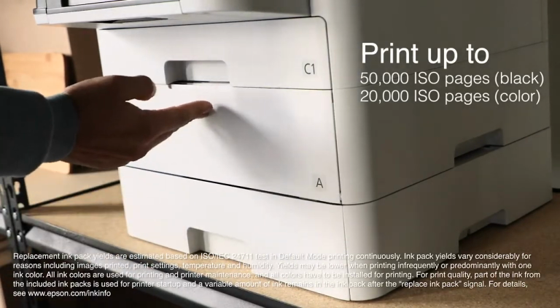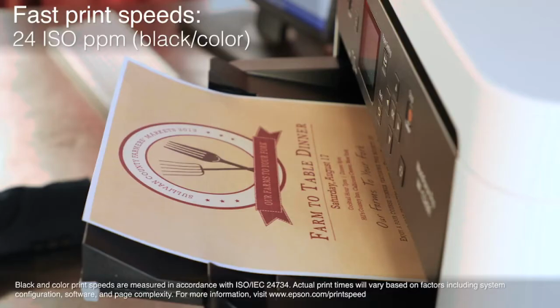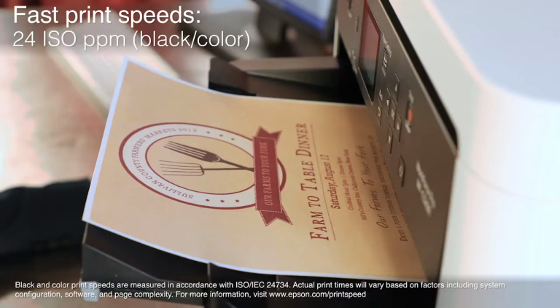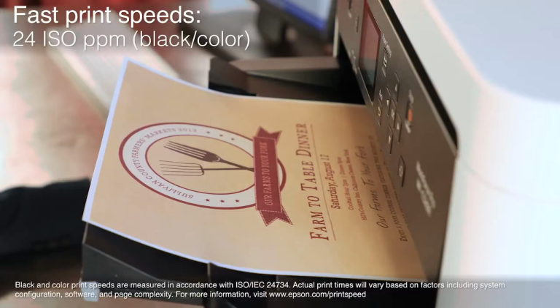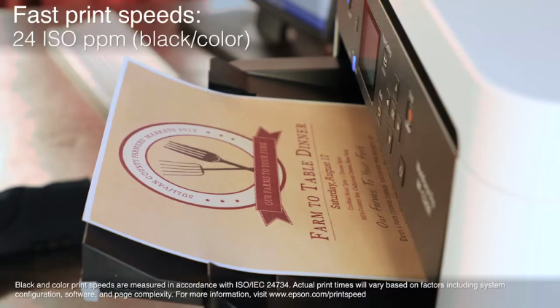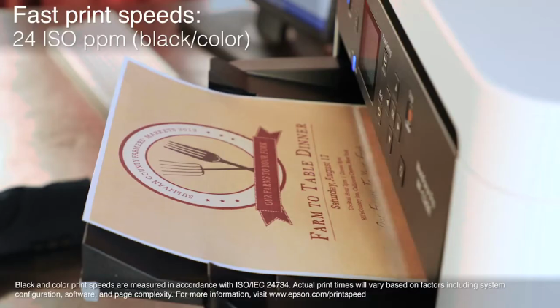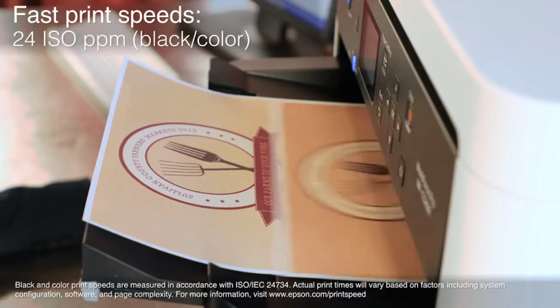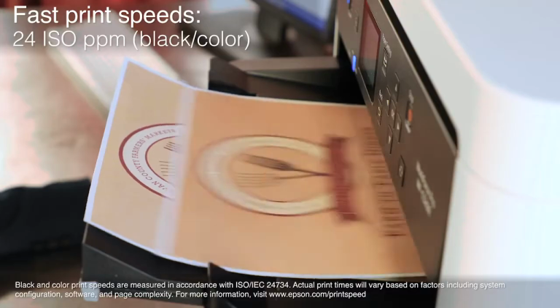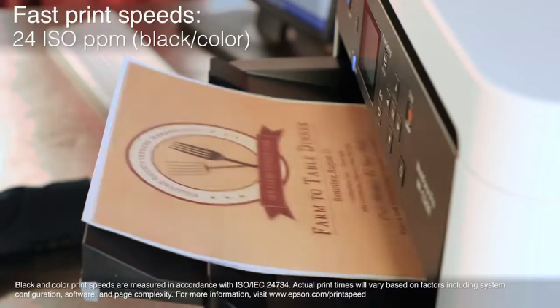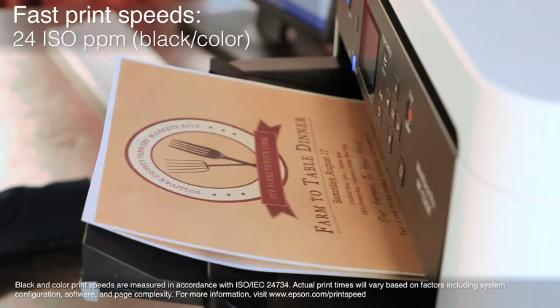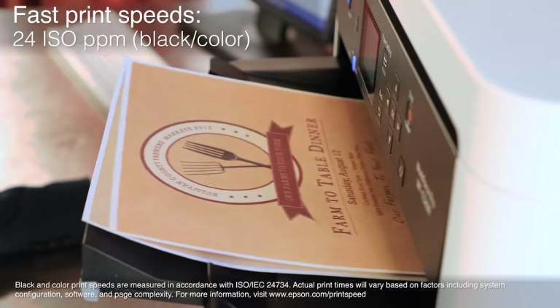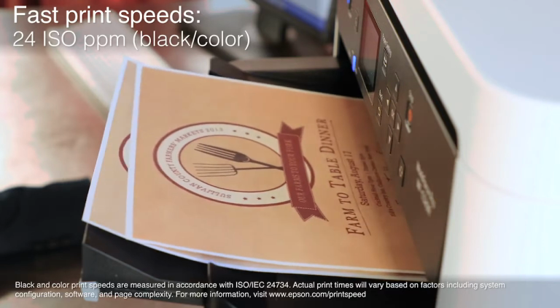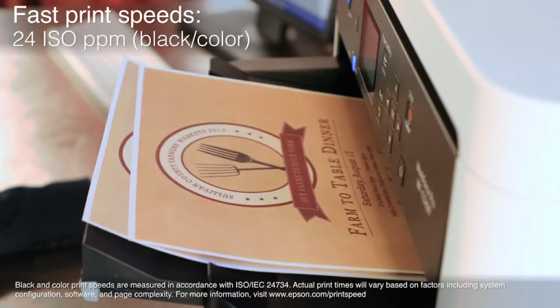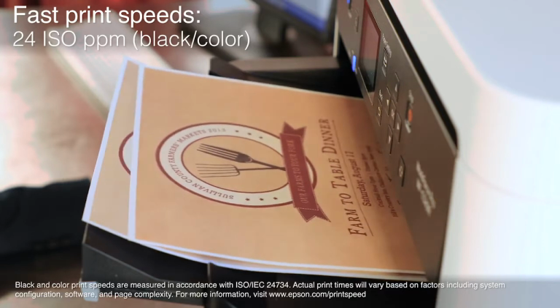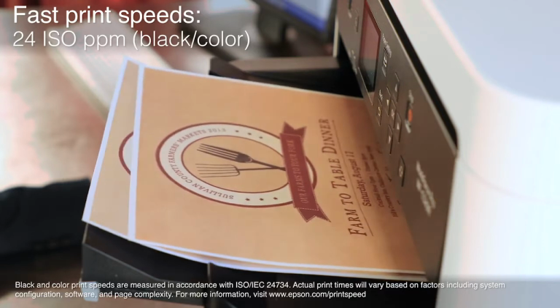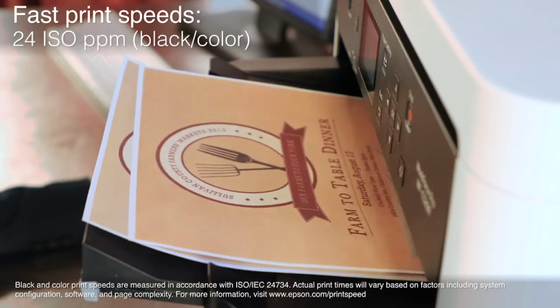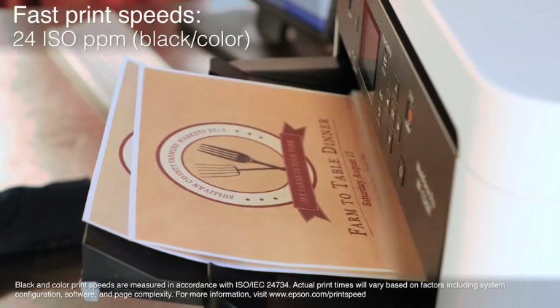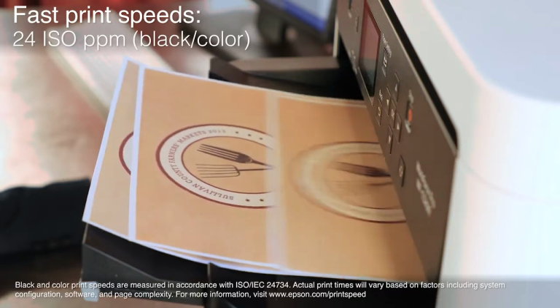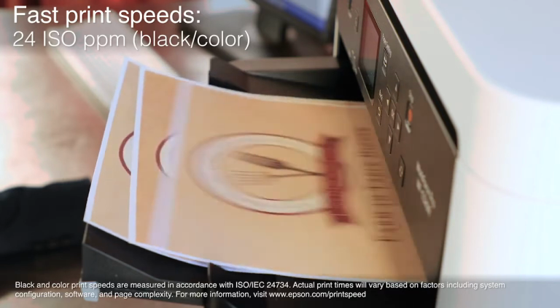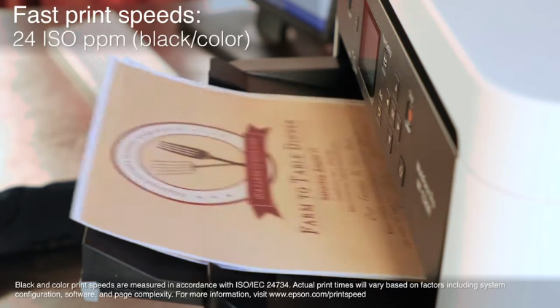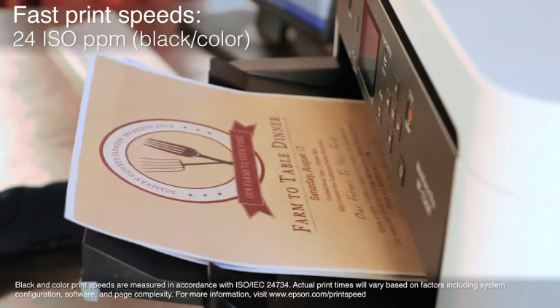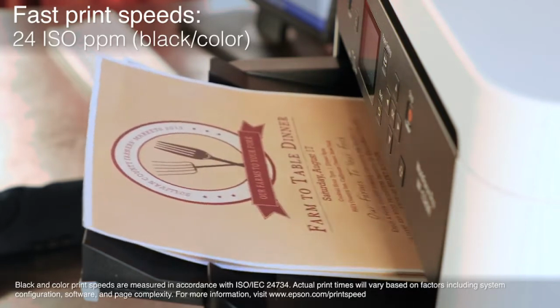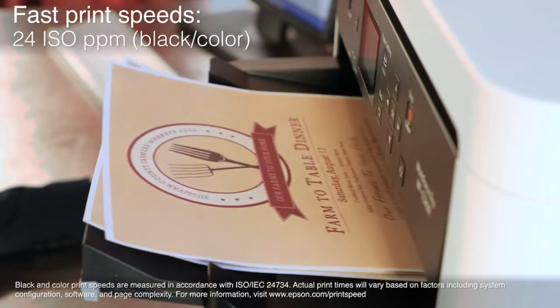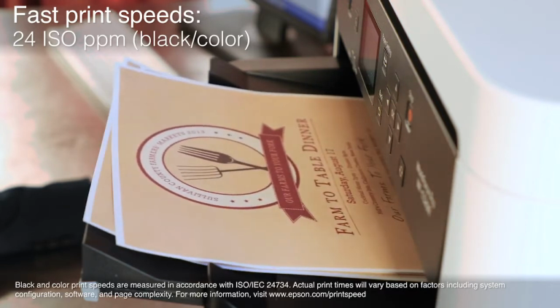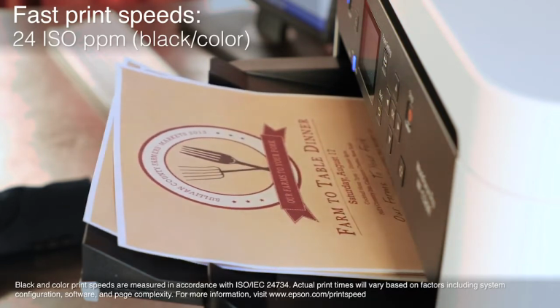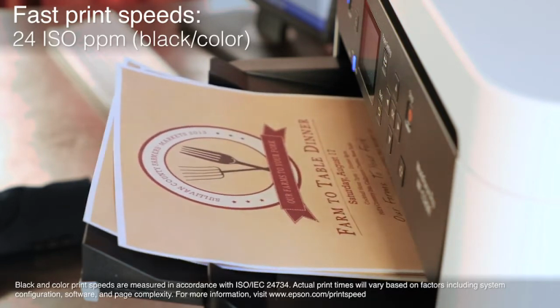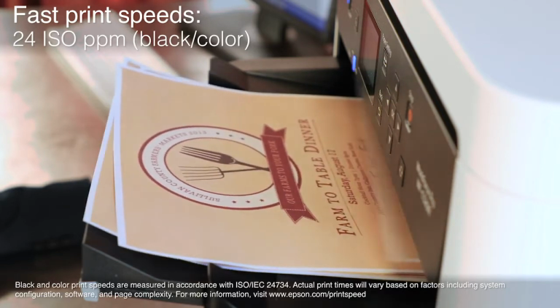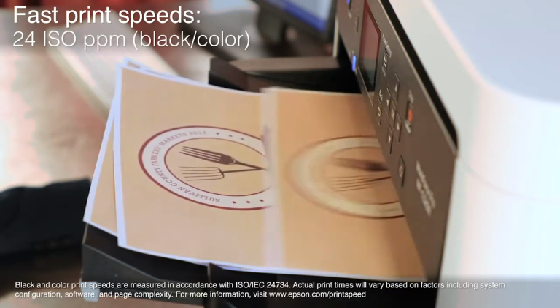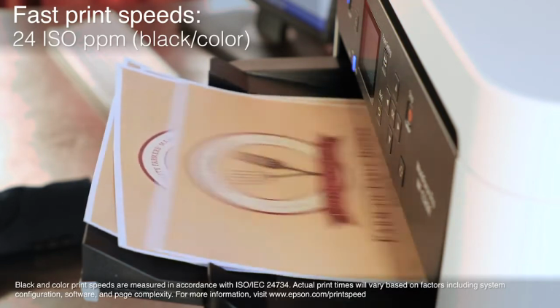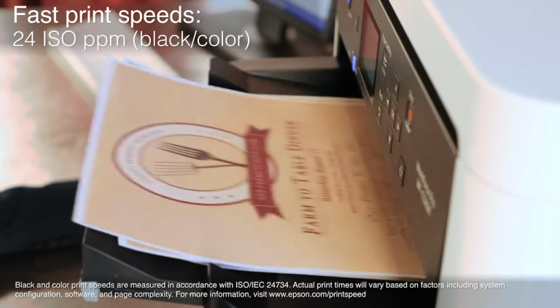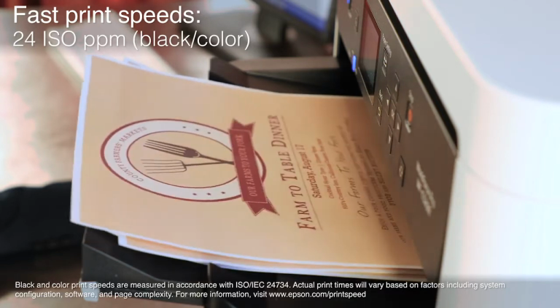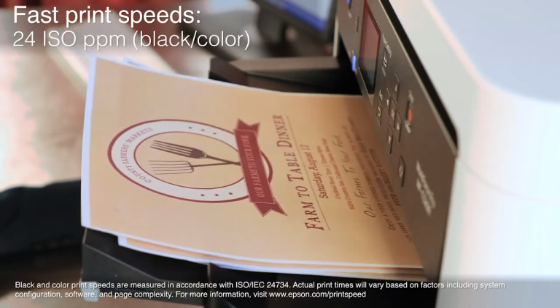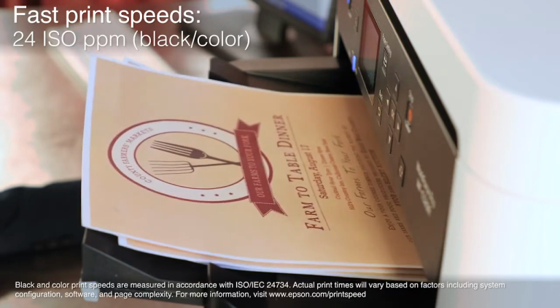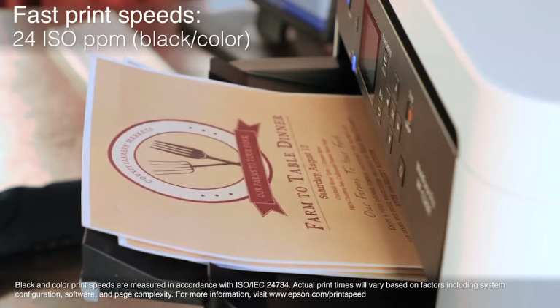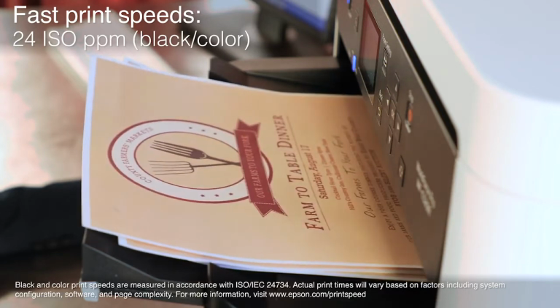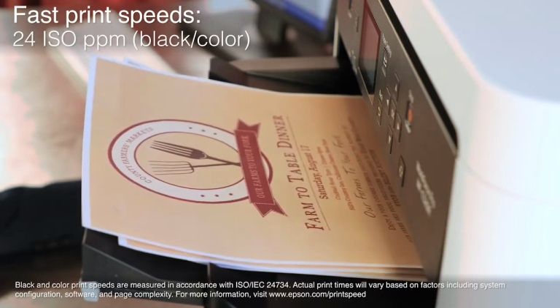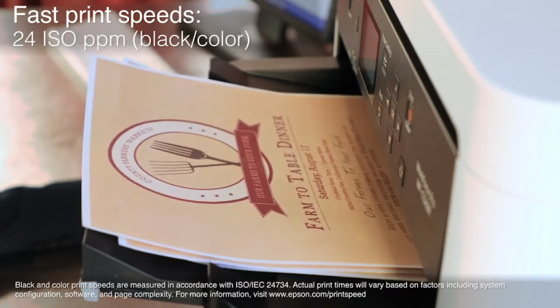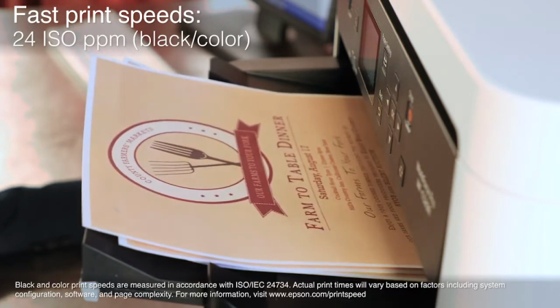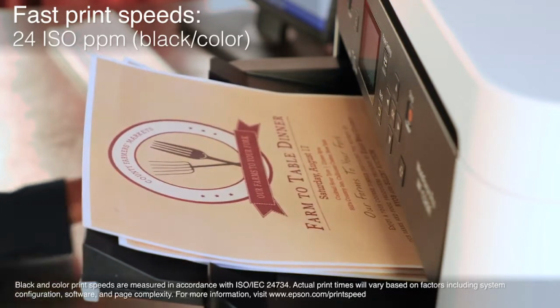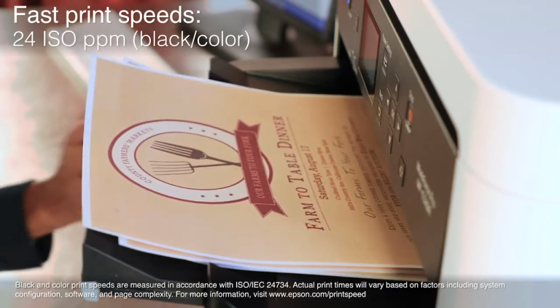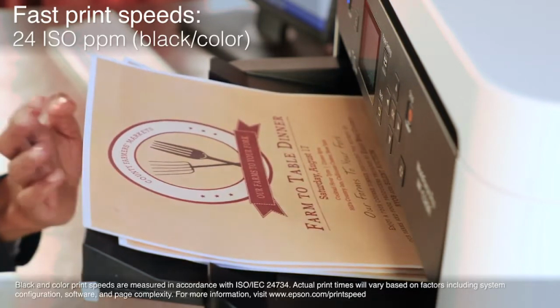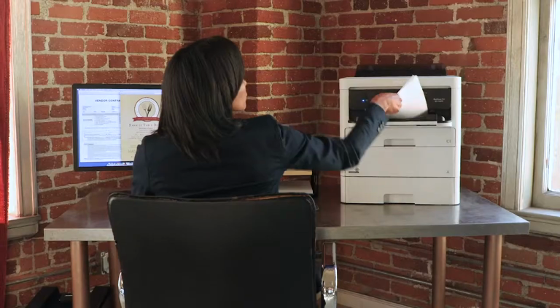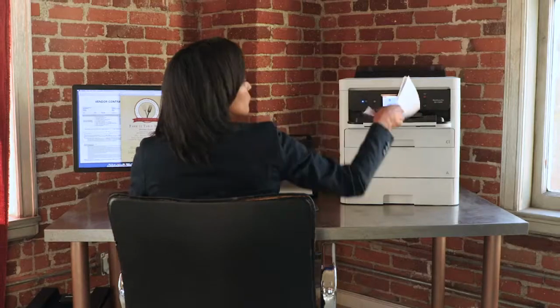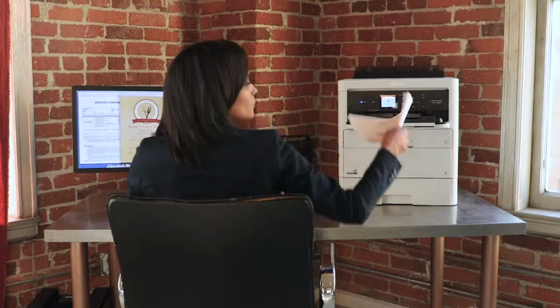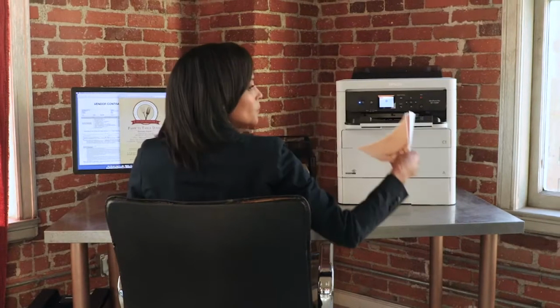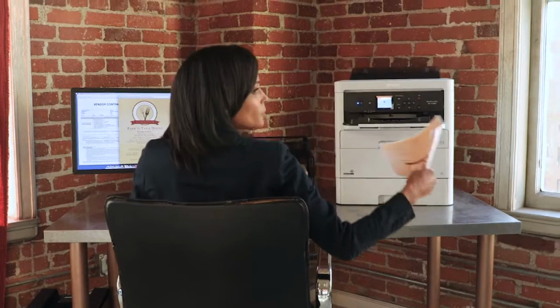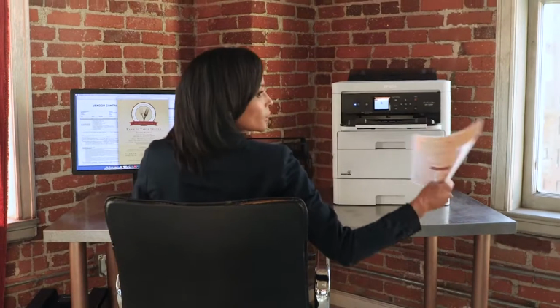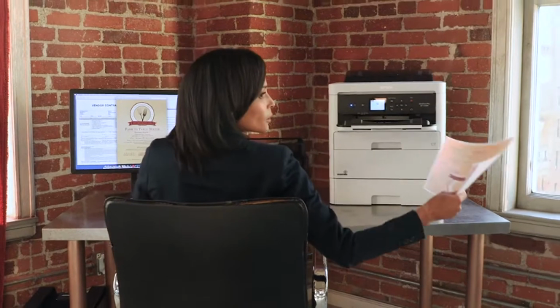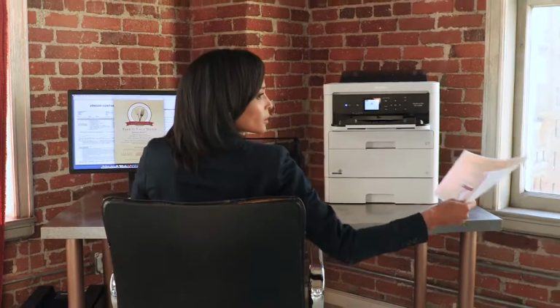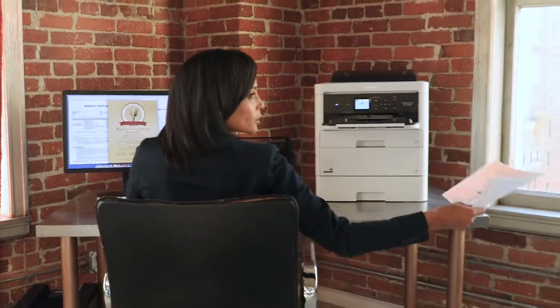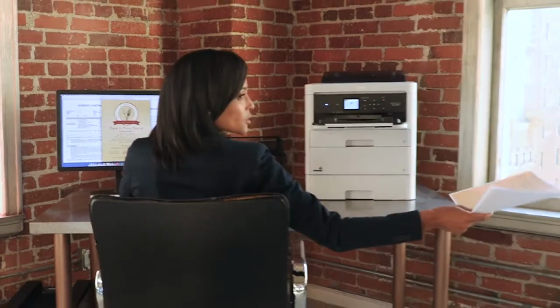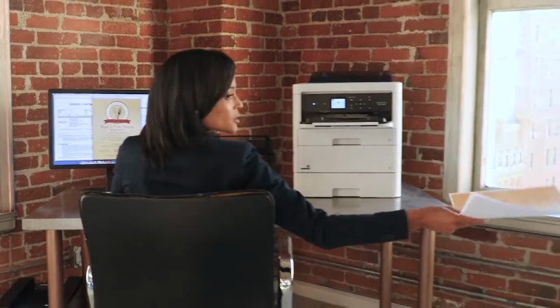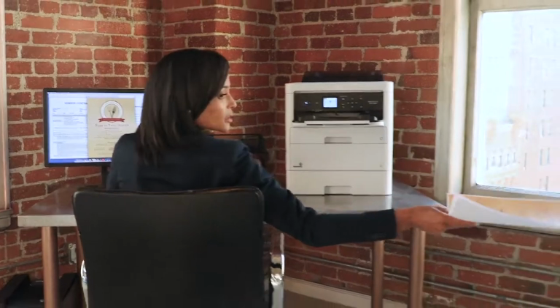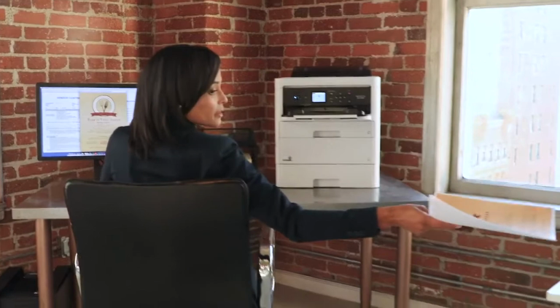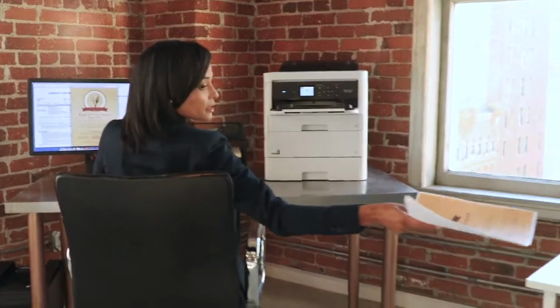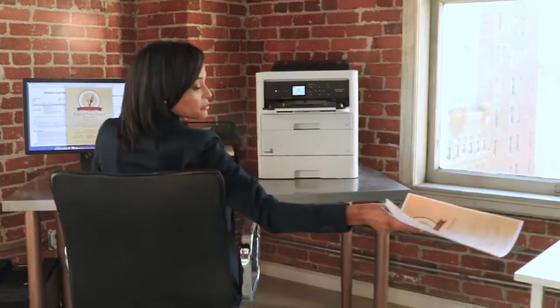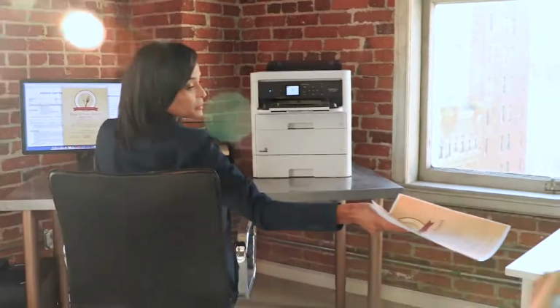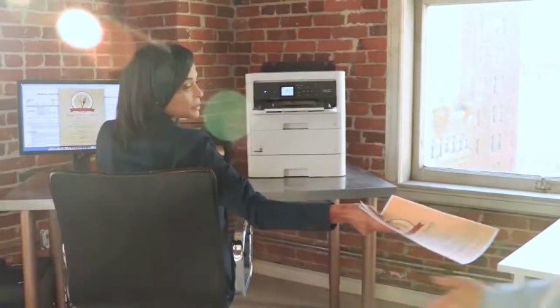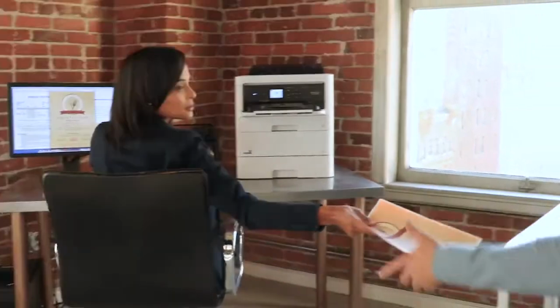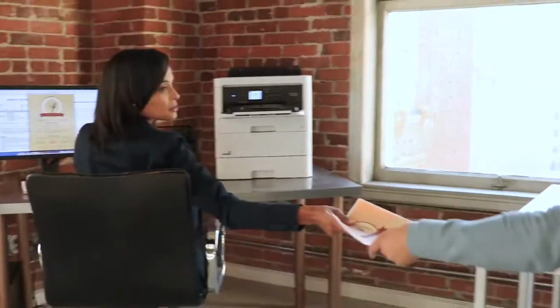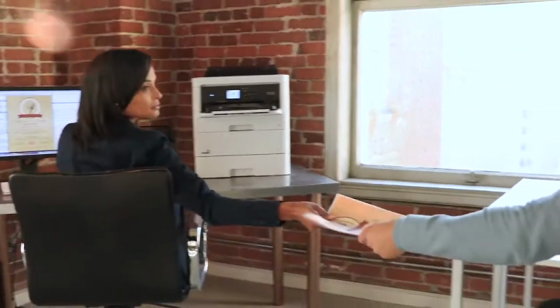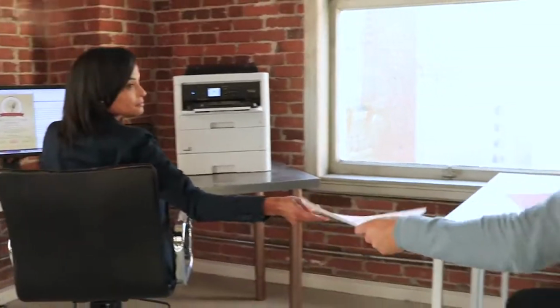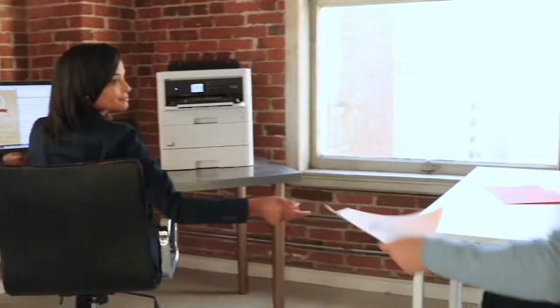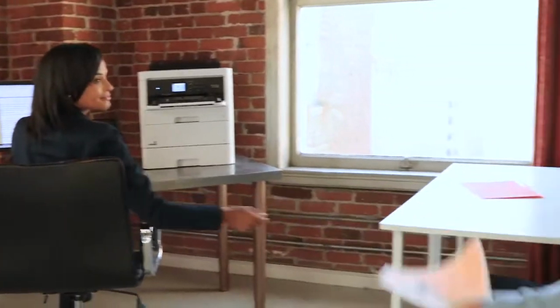Produce pro-quality prints with fast print speeds of 24 ISO ppm, and with no warm-up time you get a fast first page out.